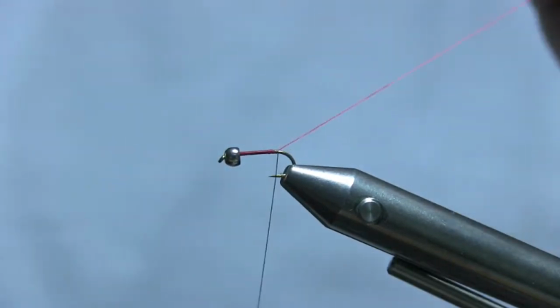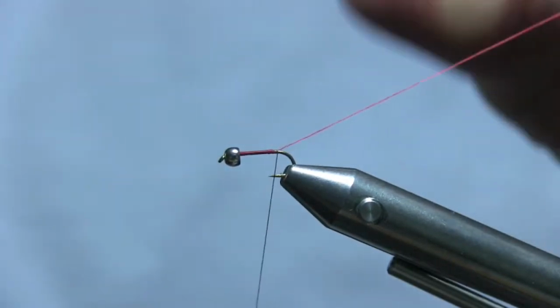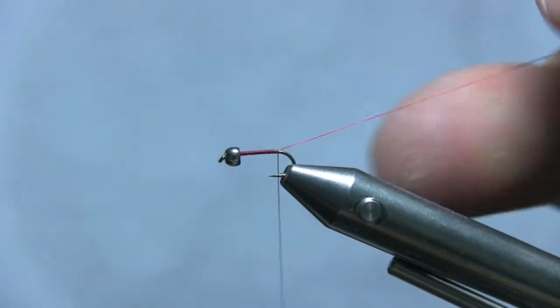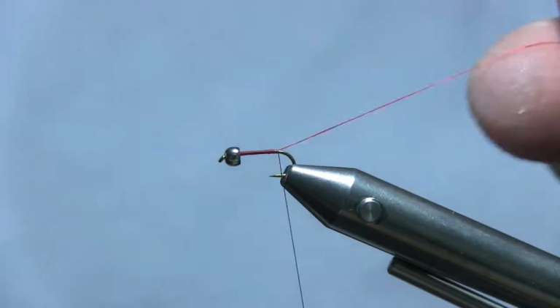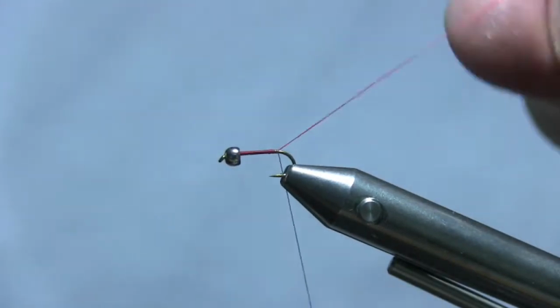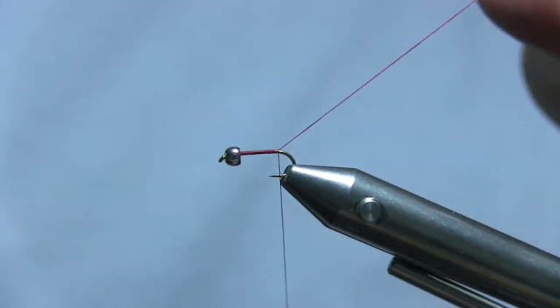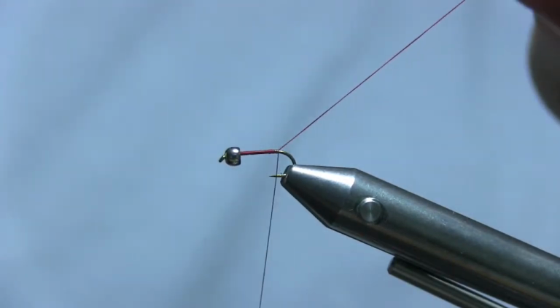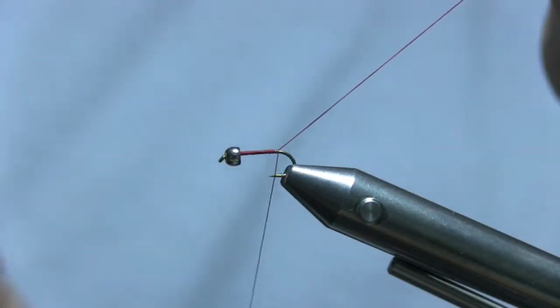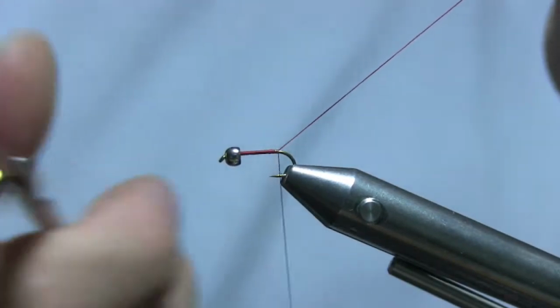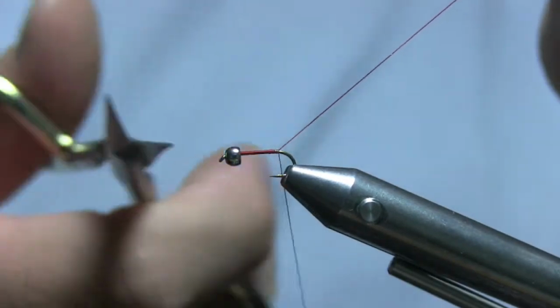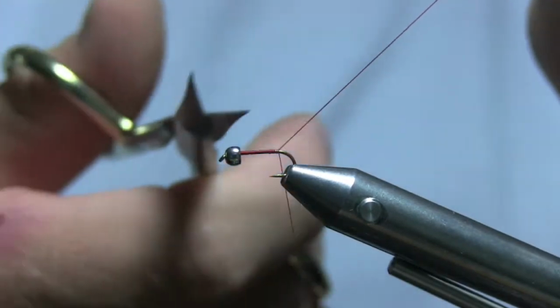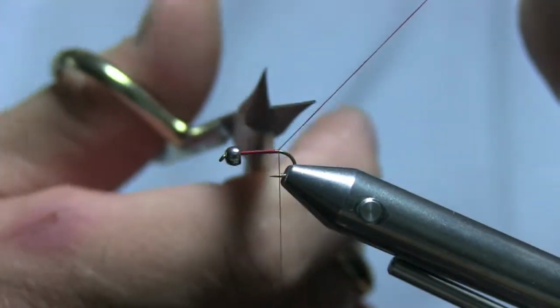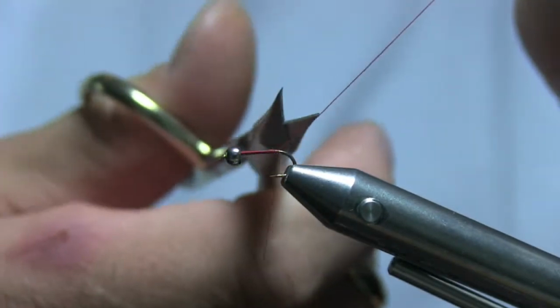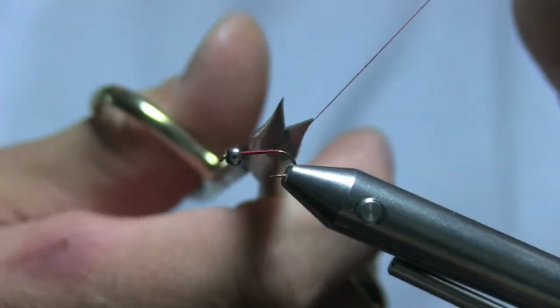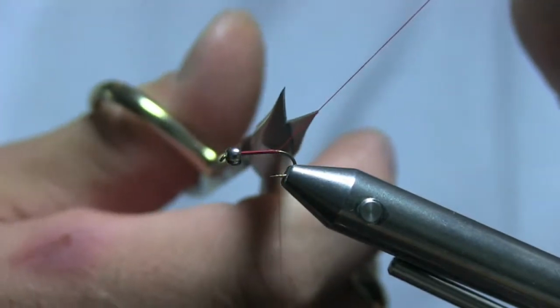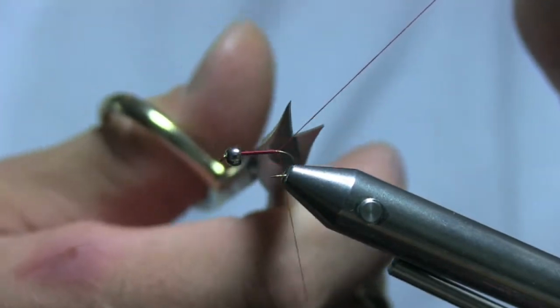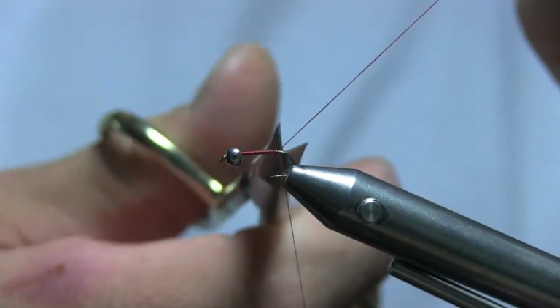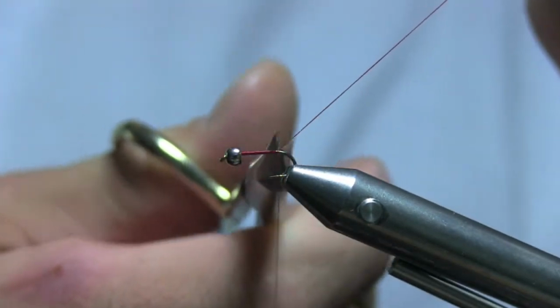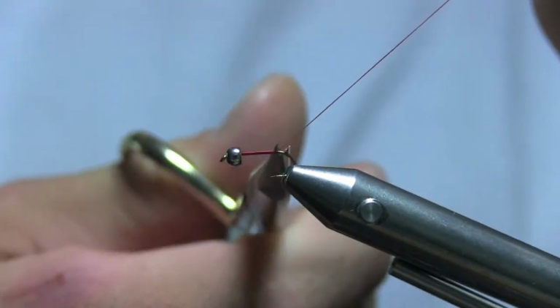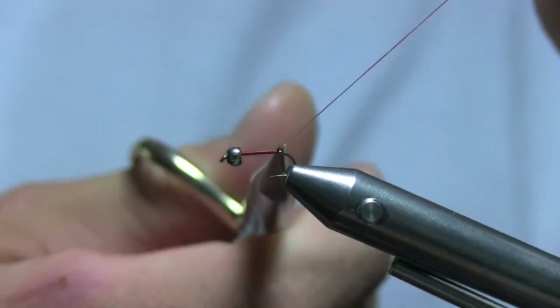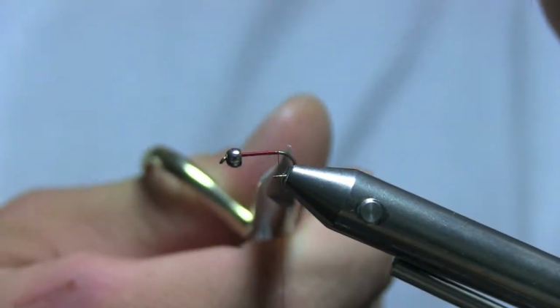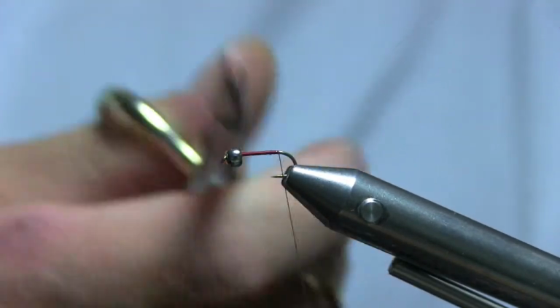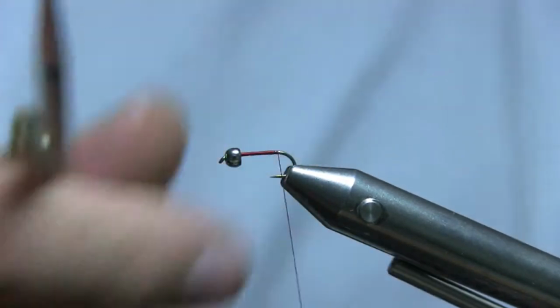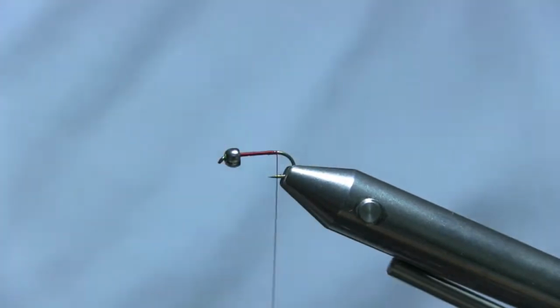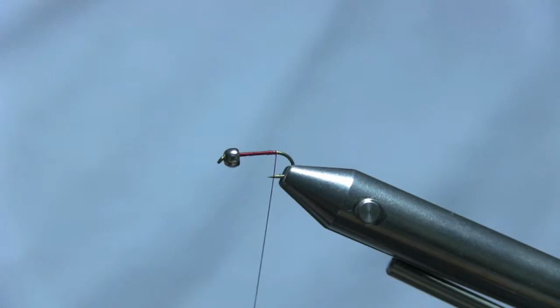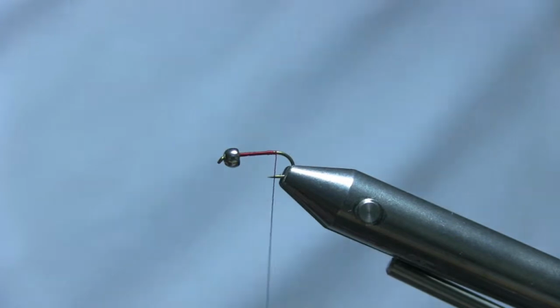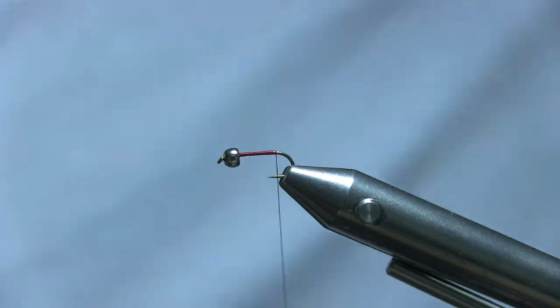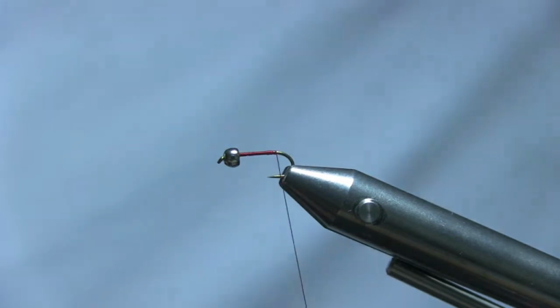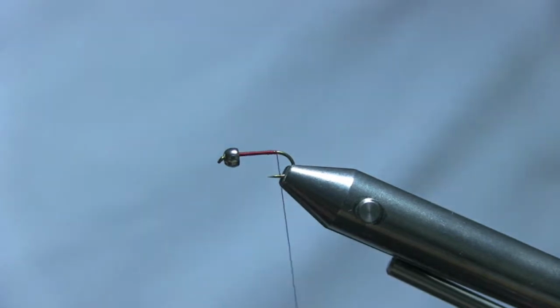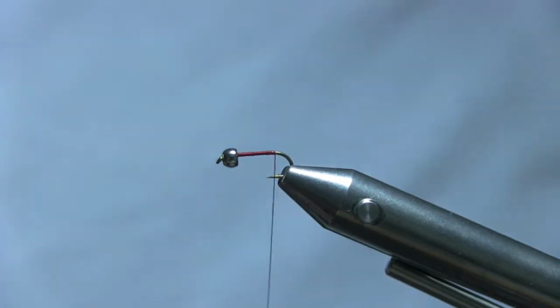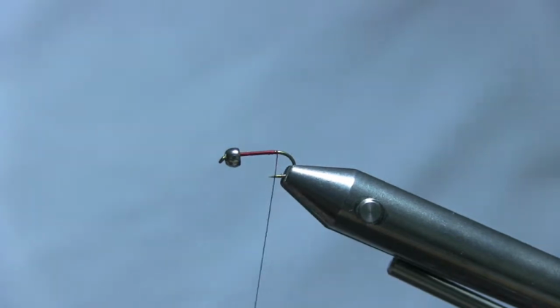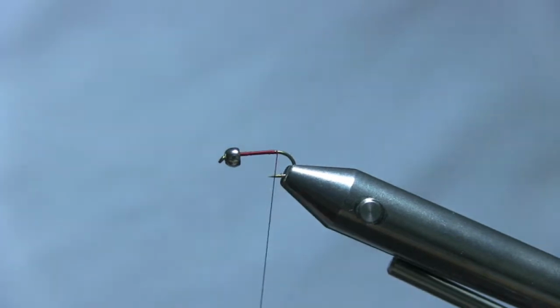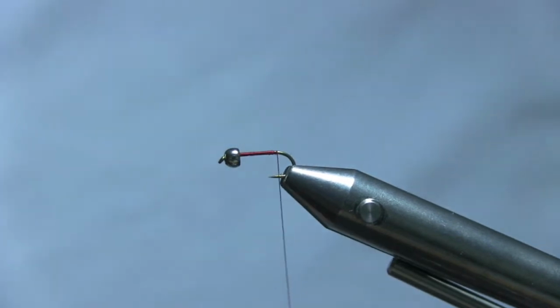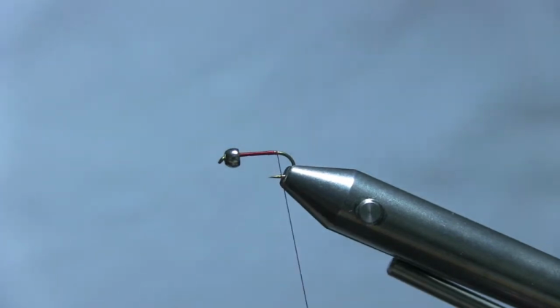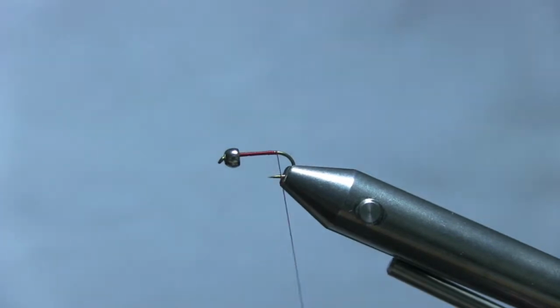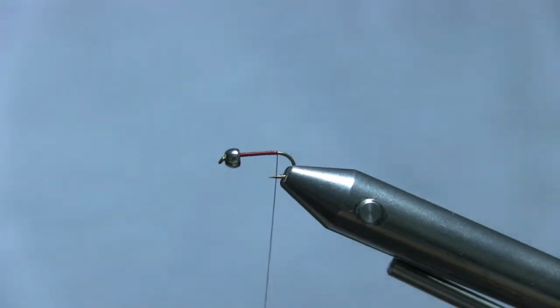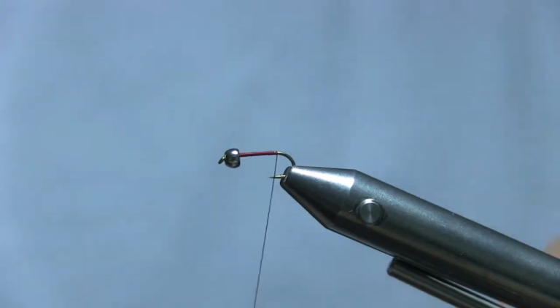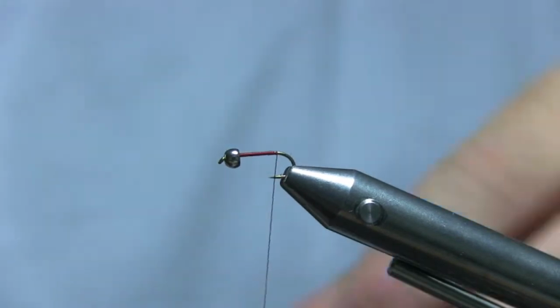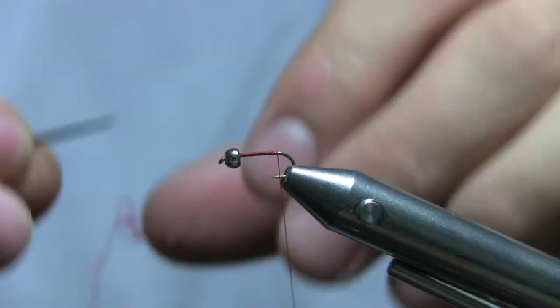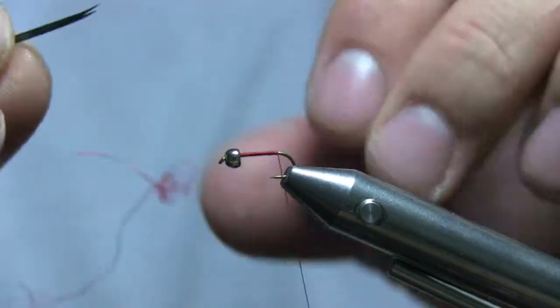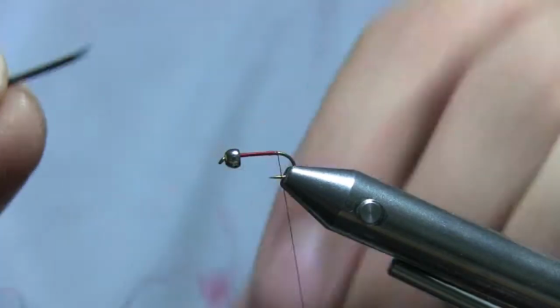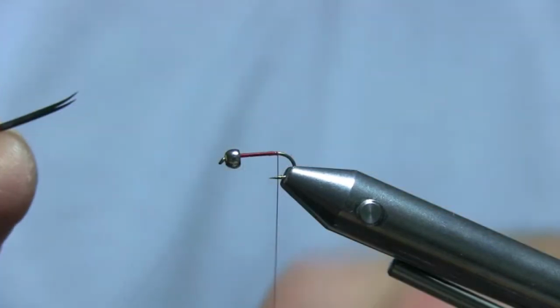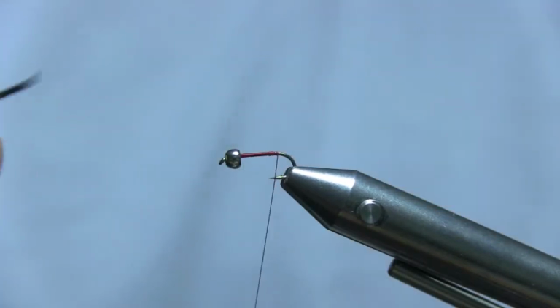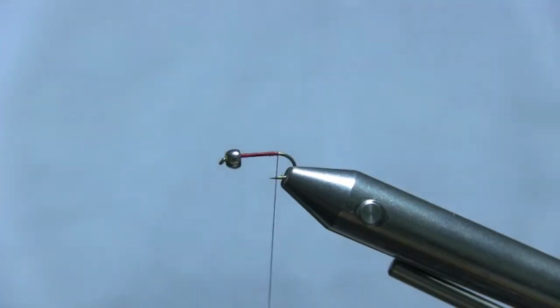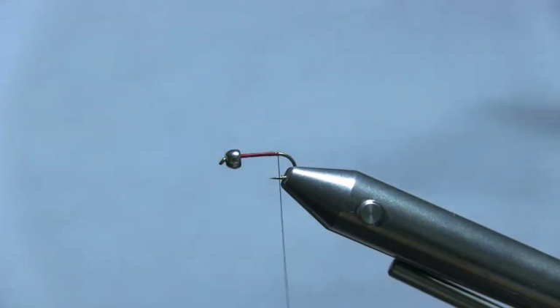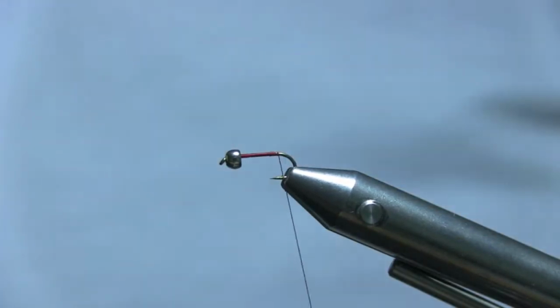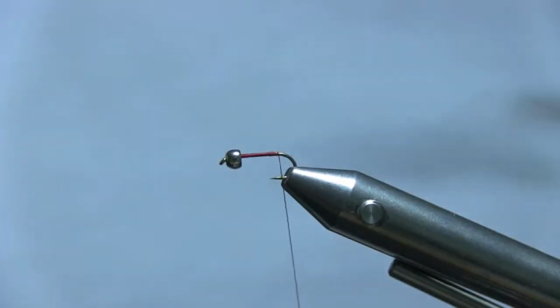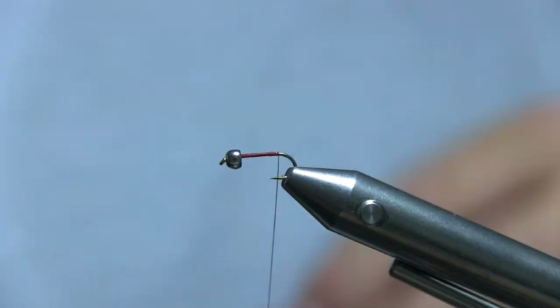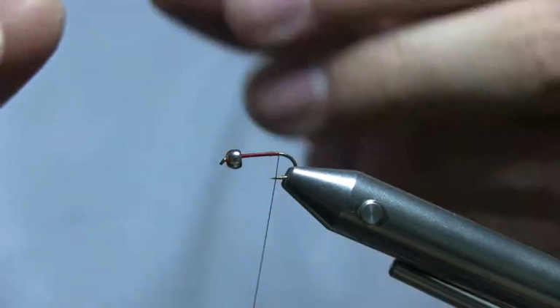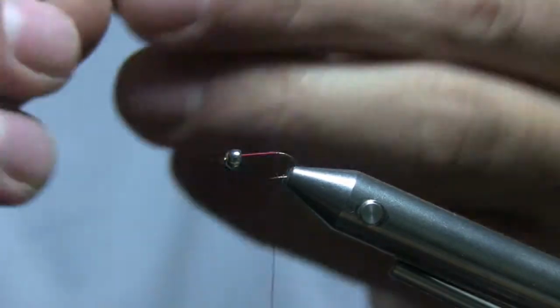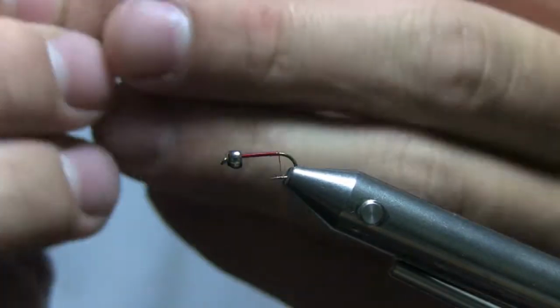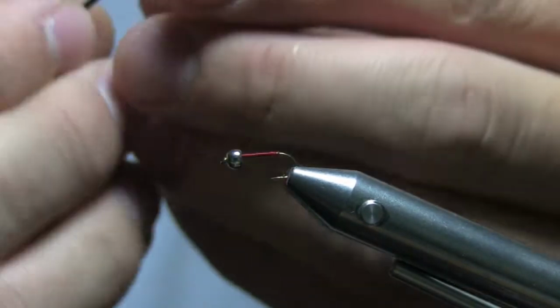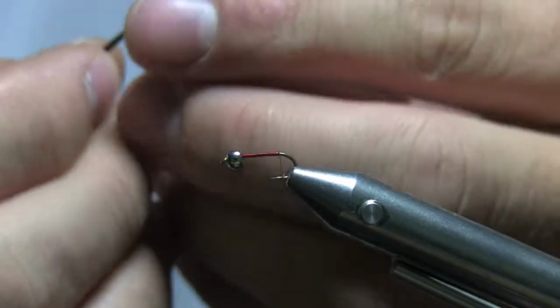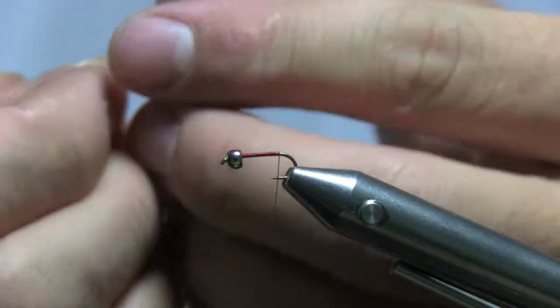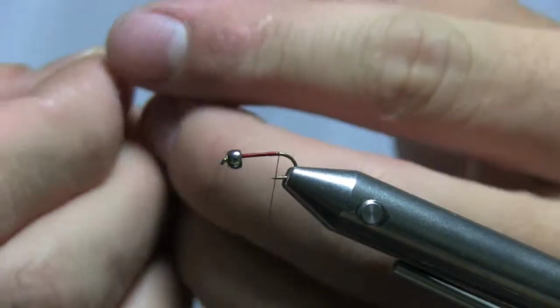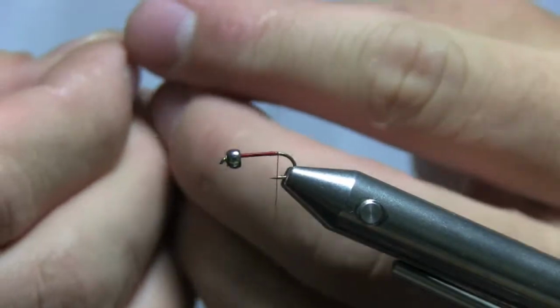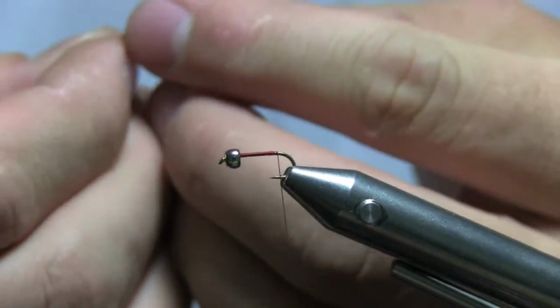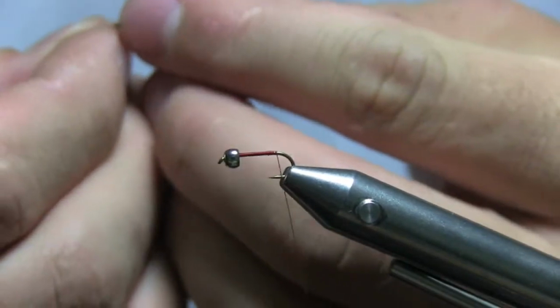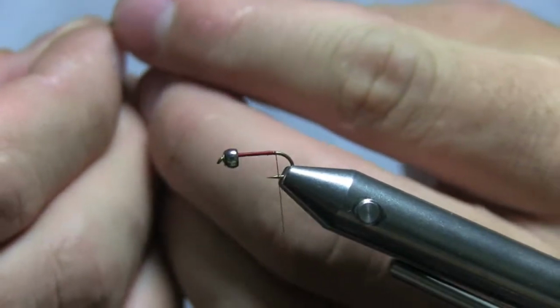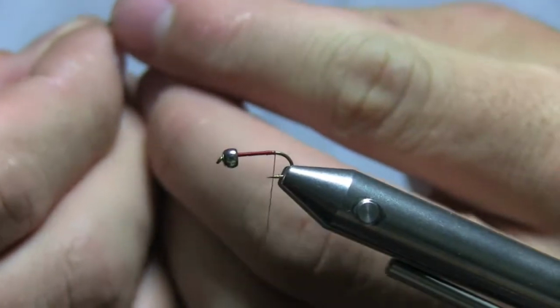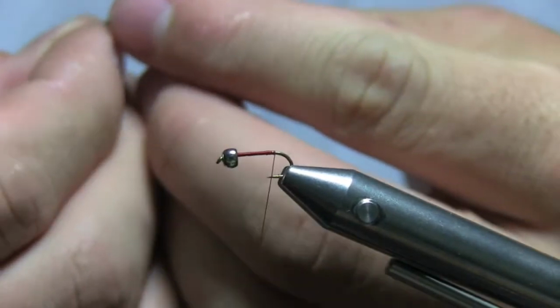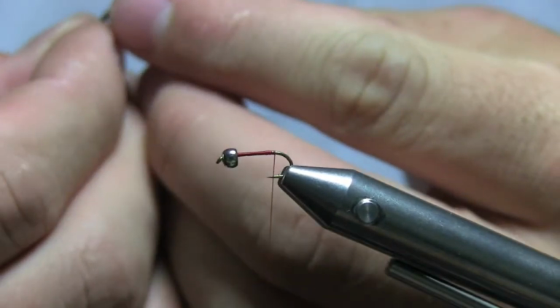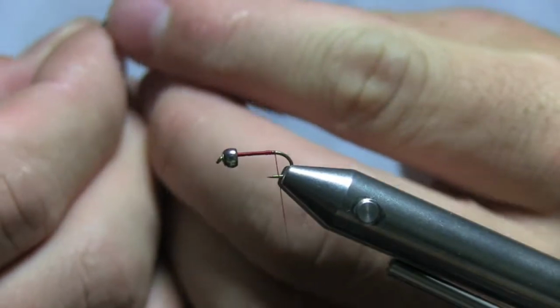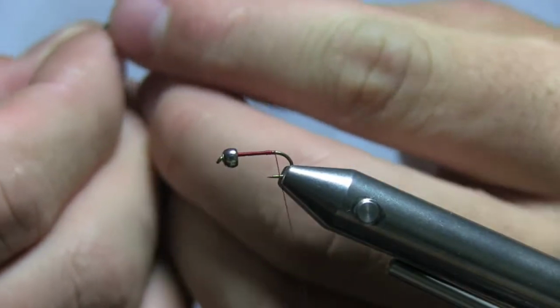Come in here with your fine-tip scissors and cut it off. For the tail I'm going to use these black biots.